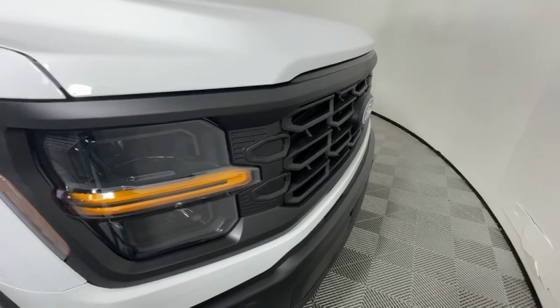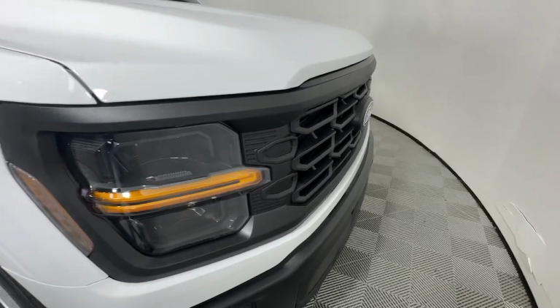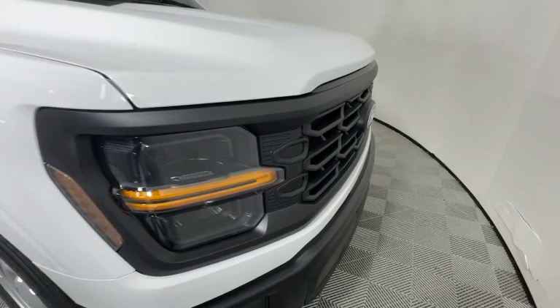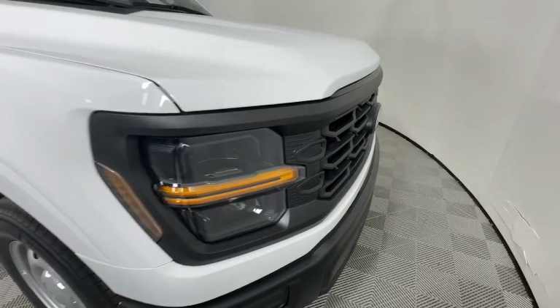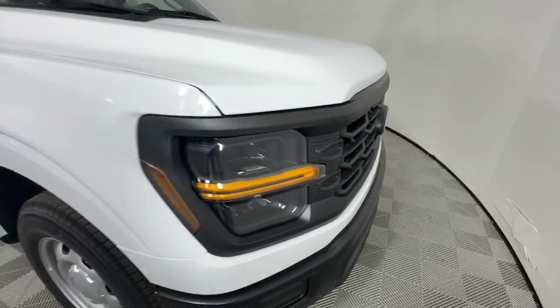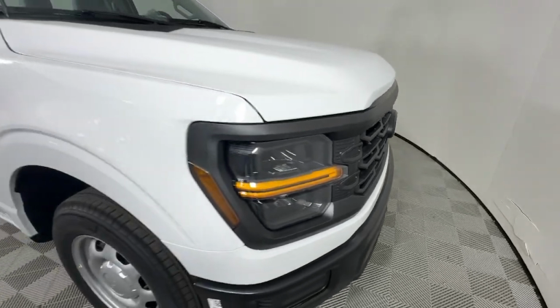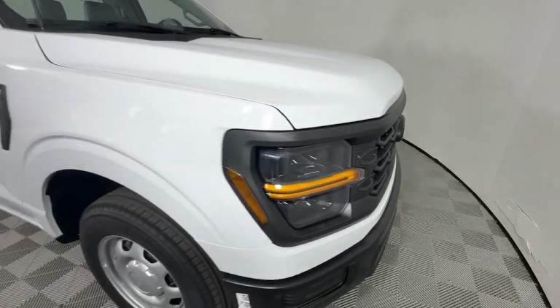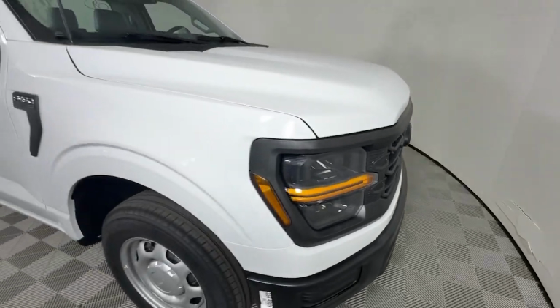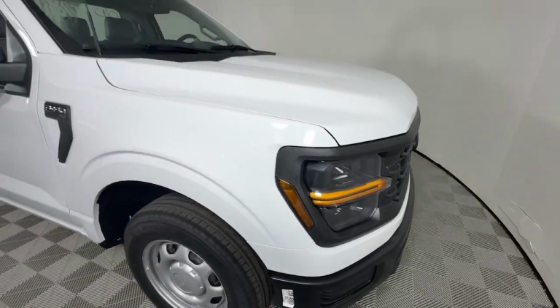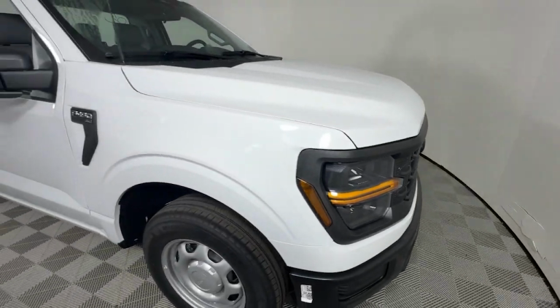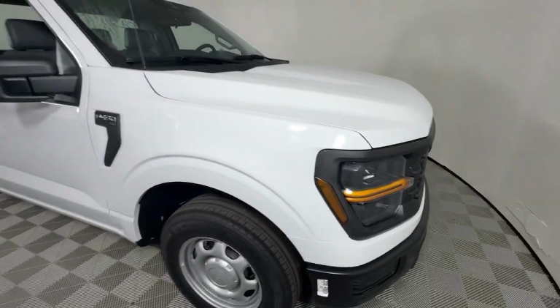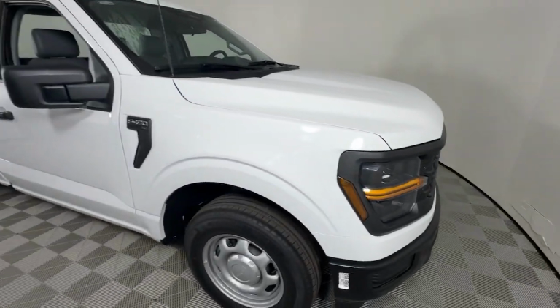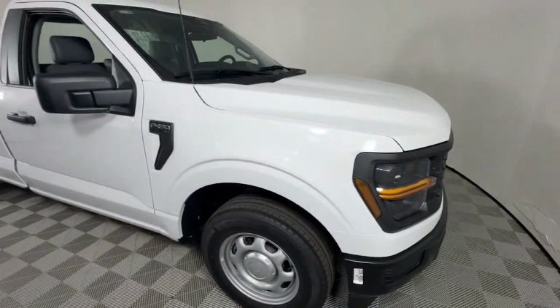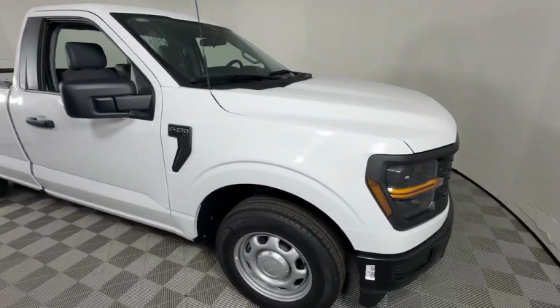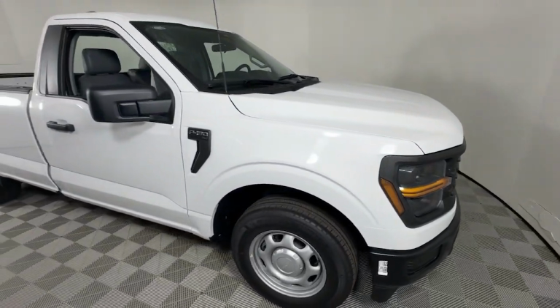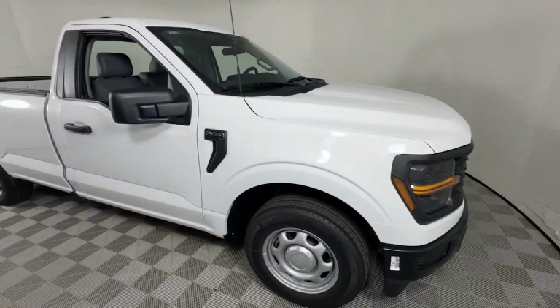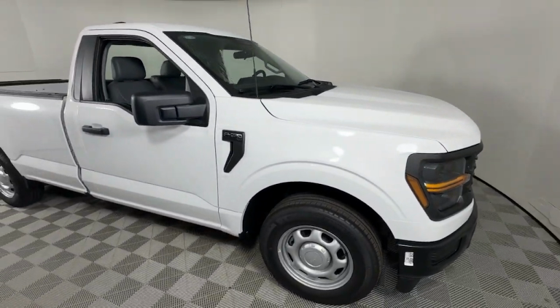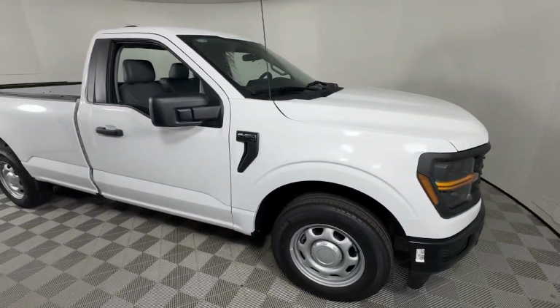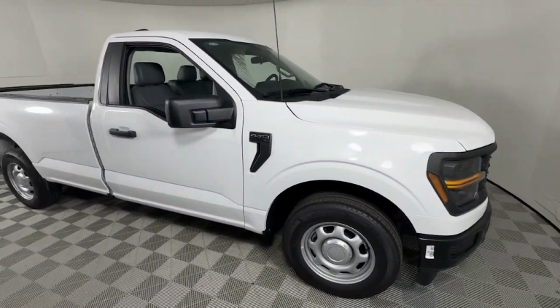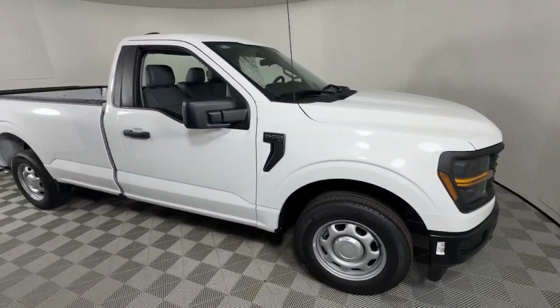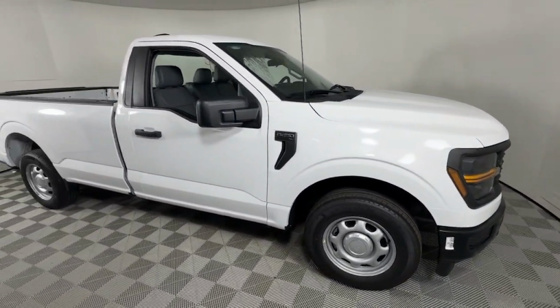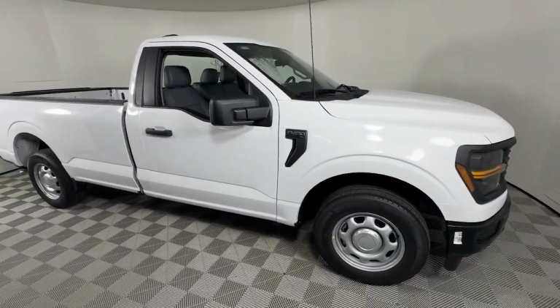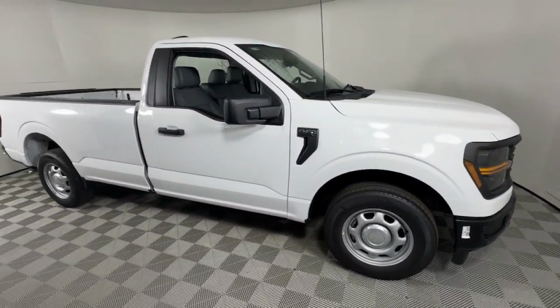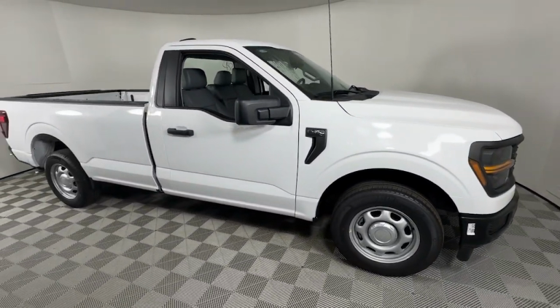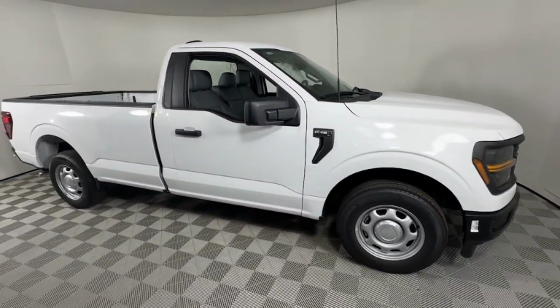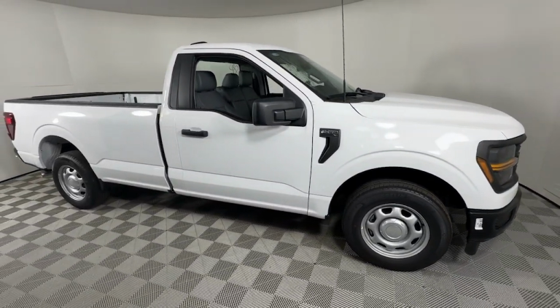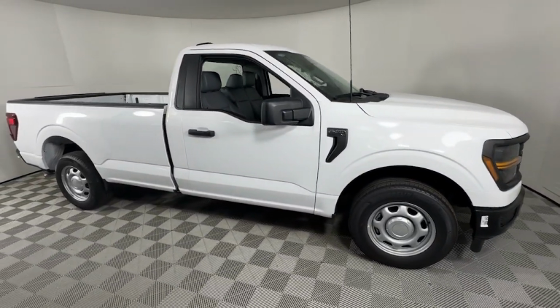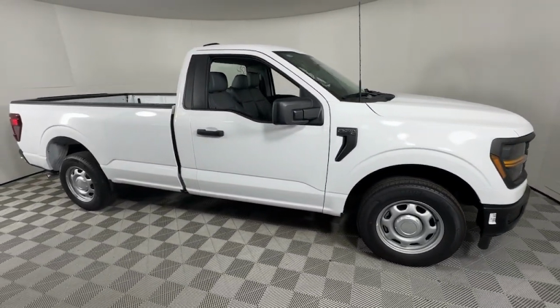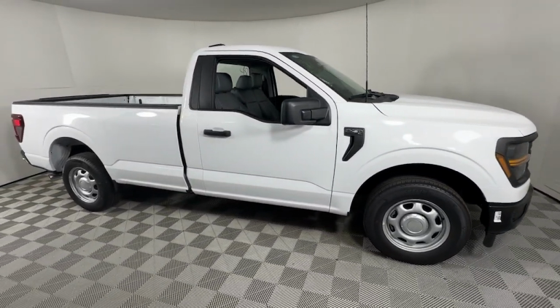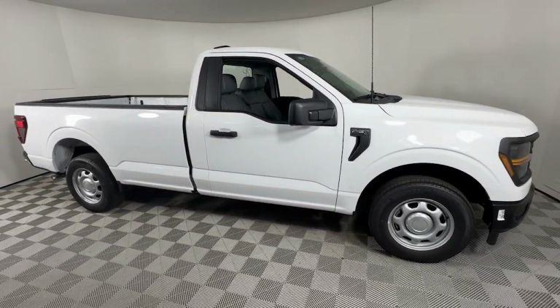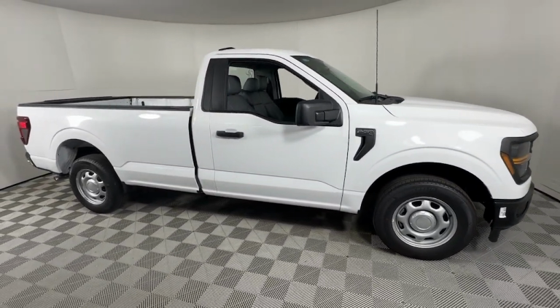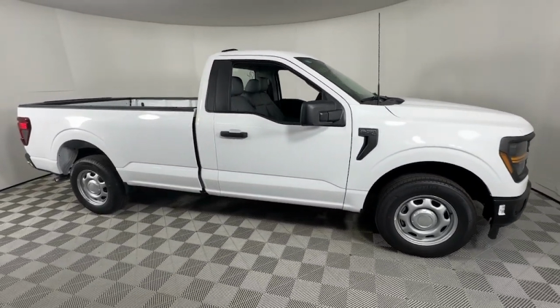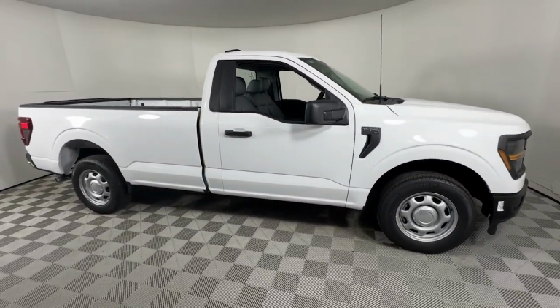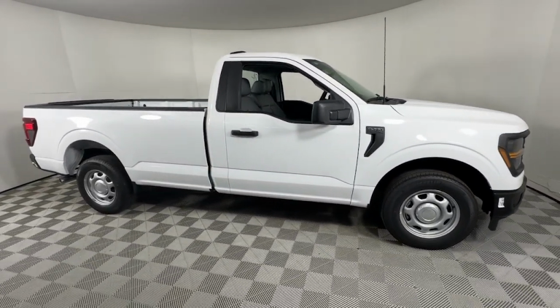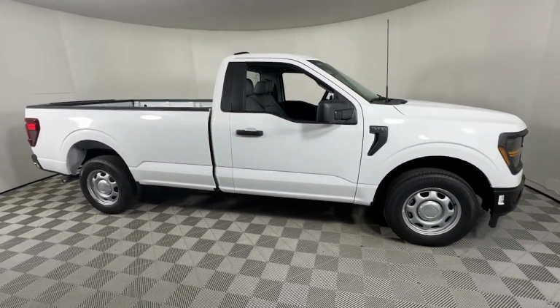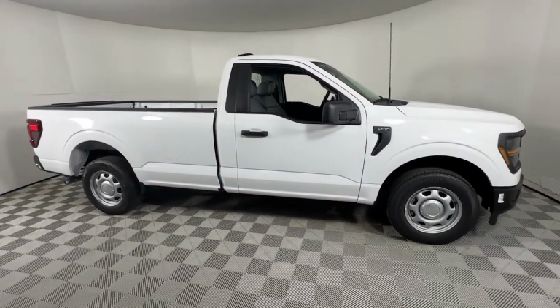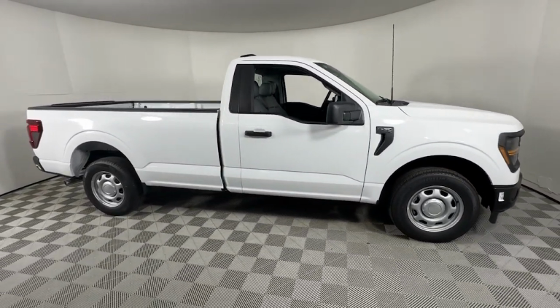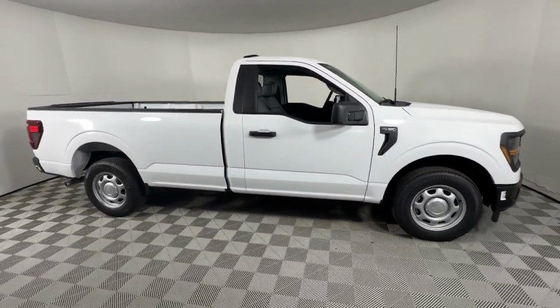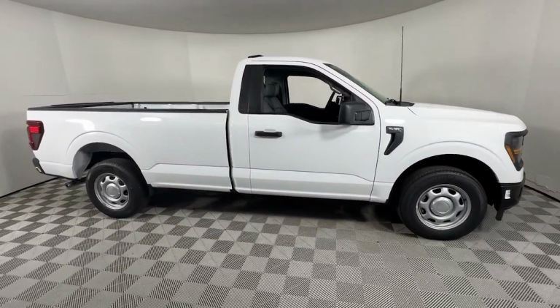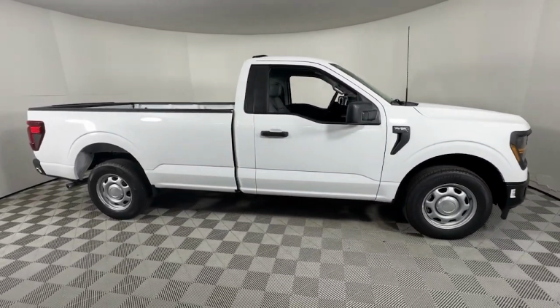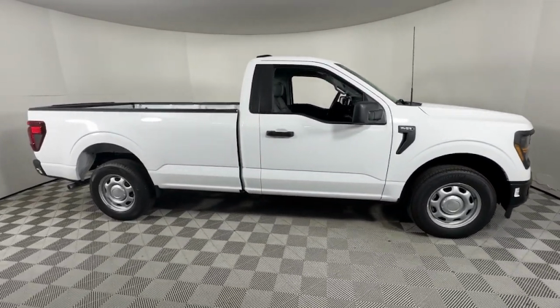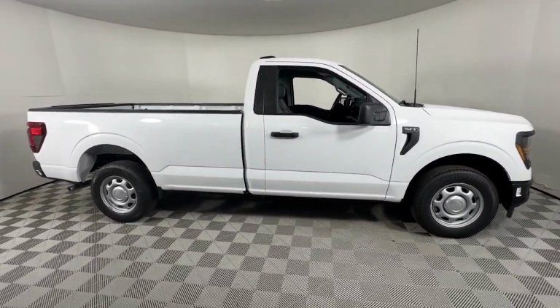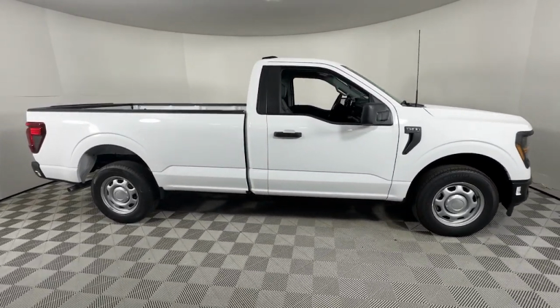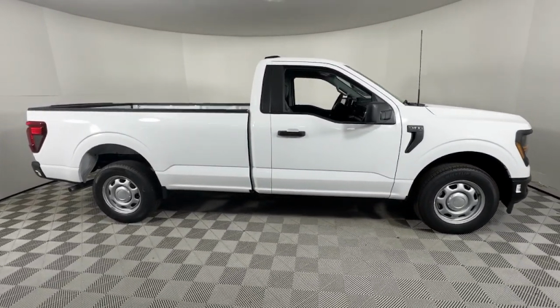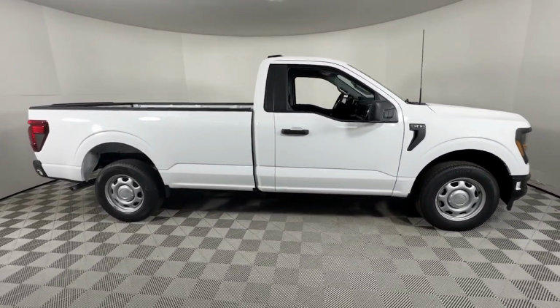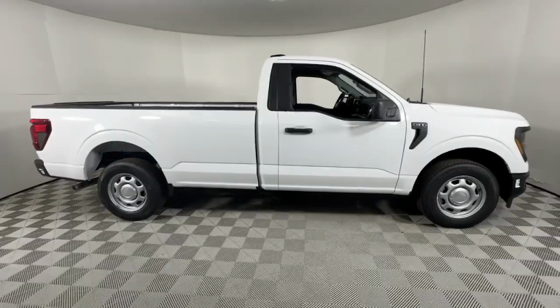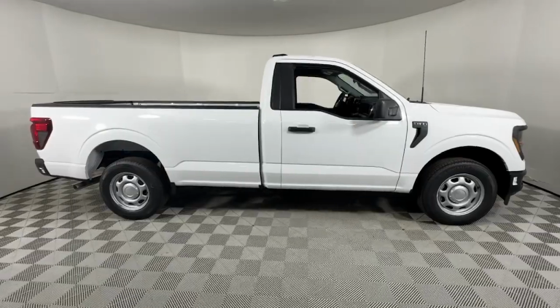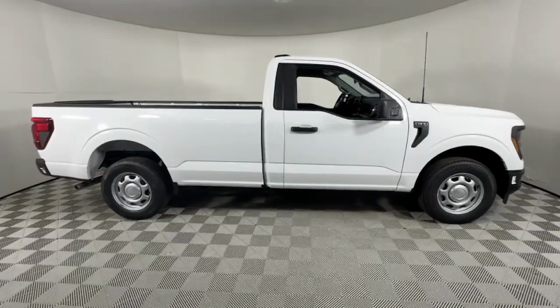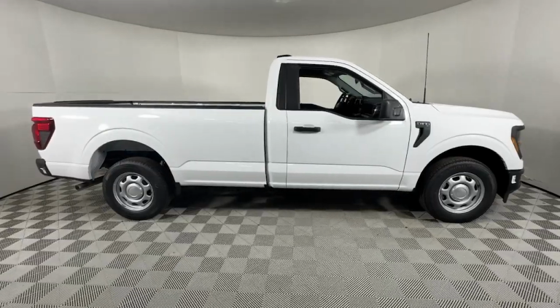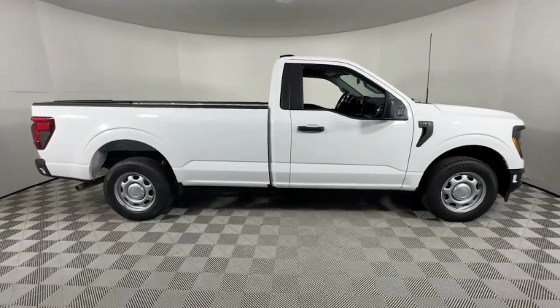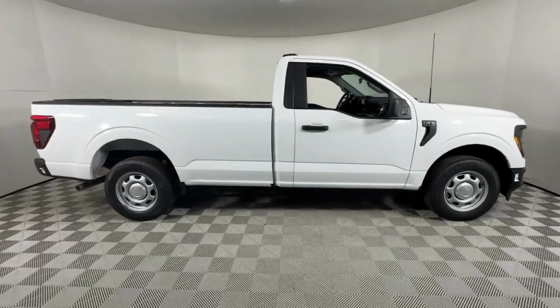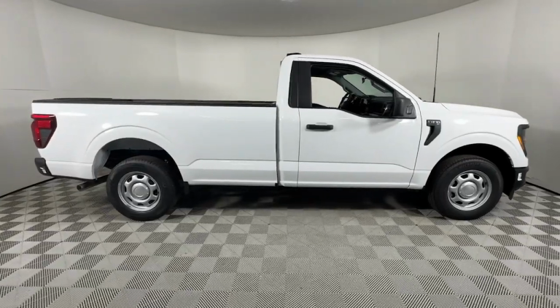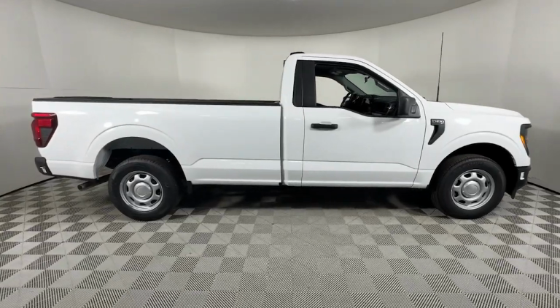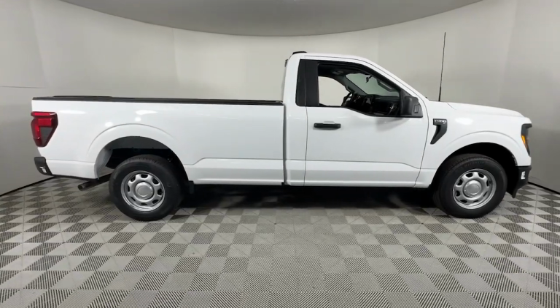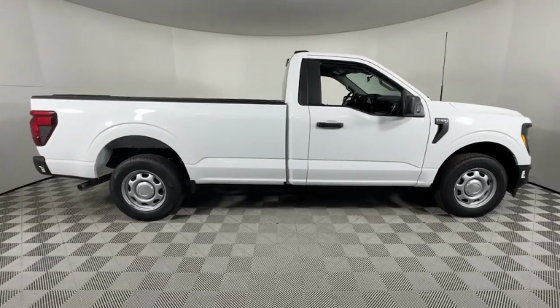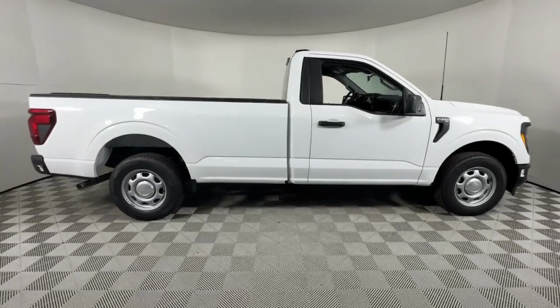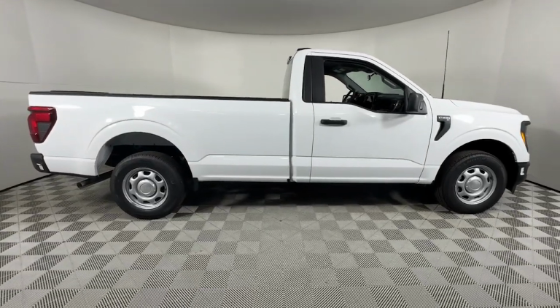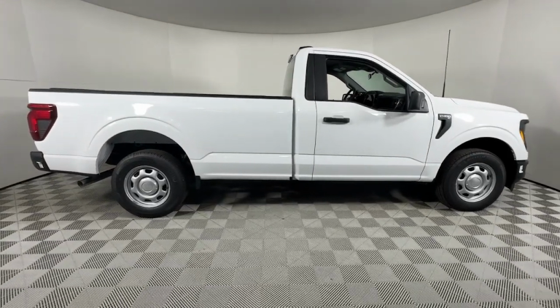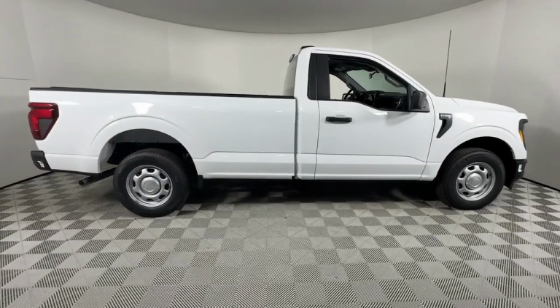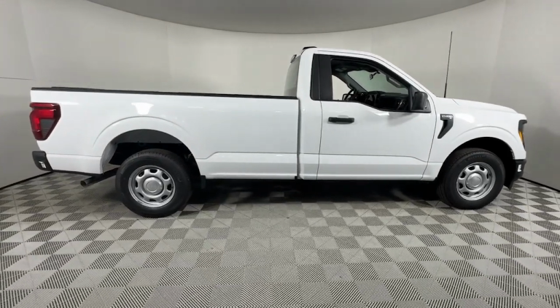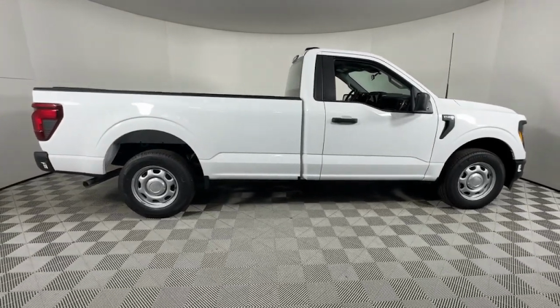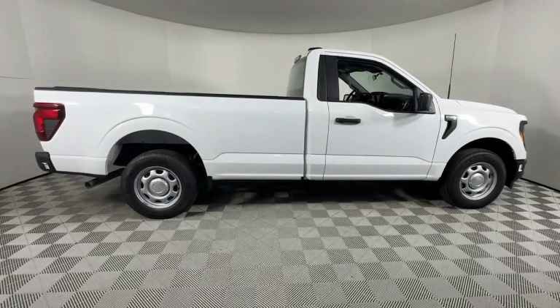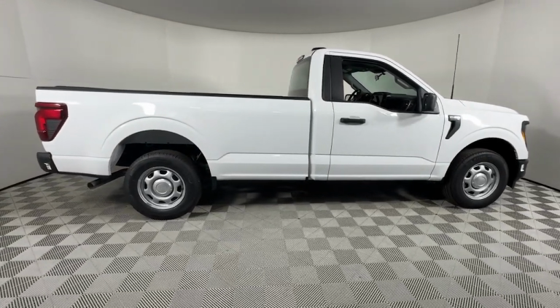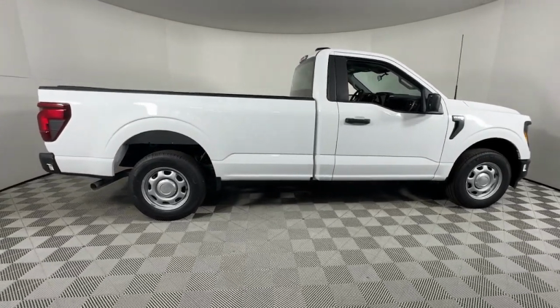You're gonna love the 2024 Ford F-150. Take a closer look at this full-size F-150.